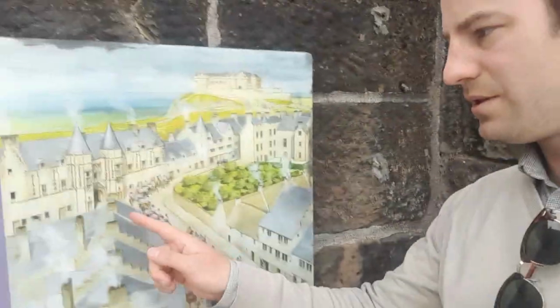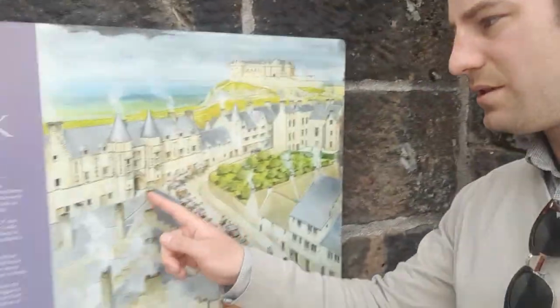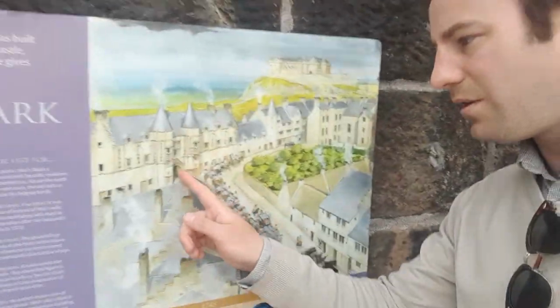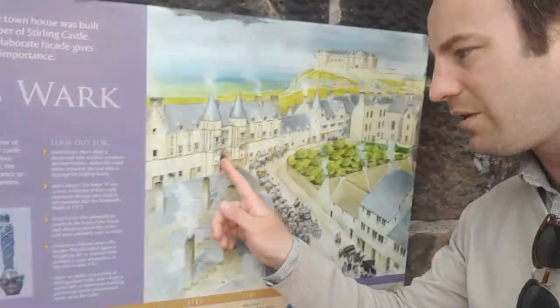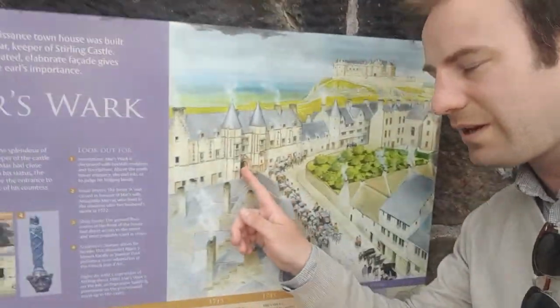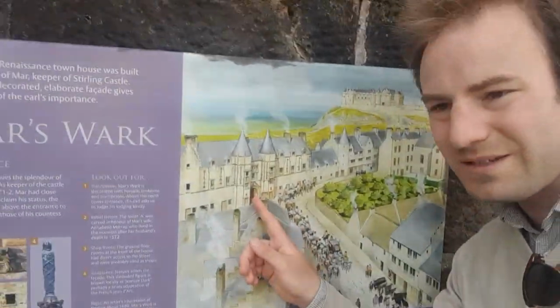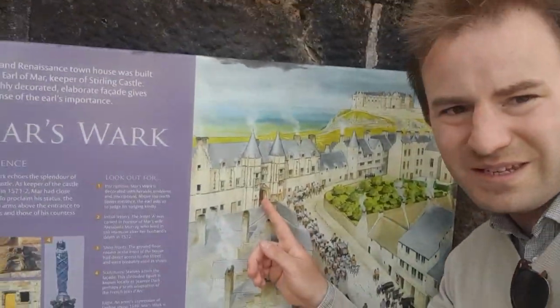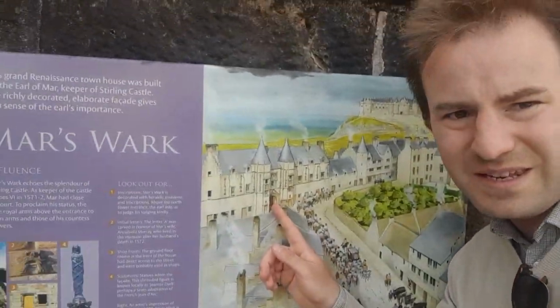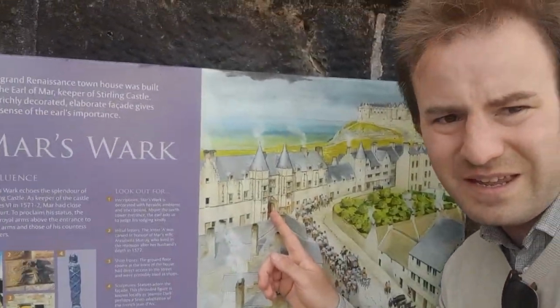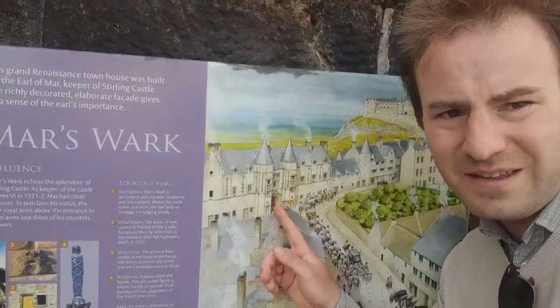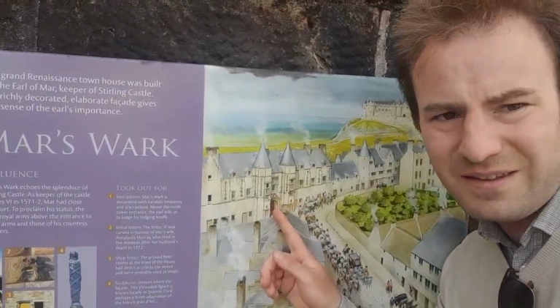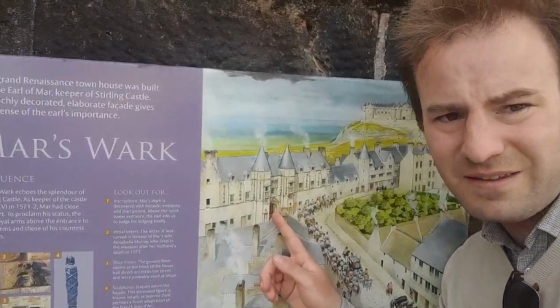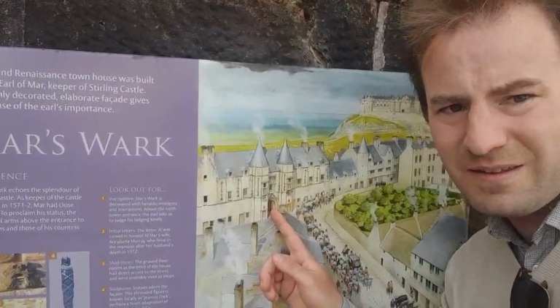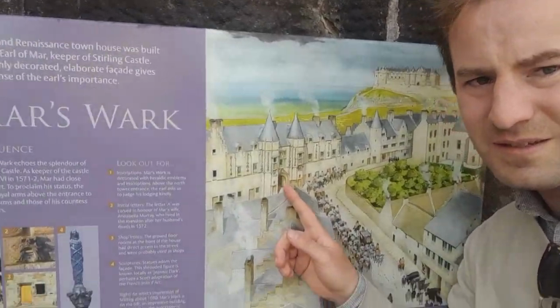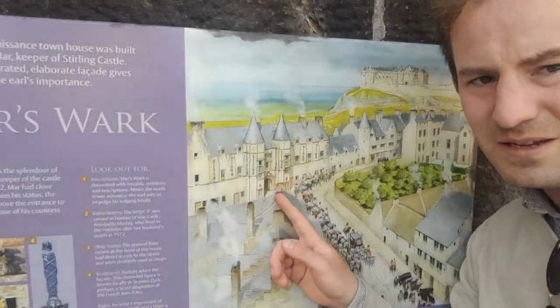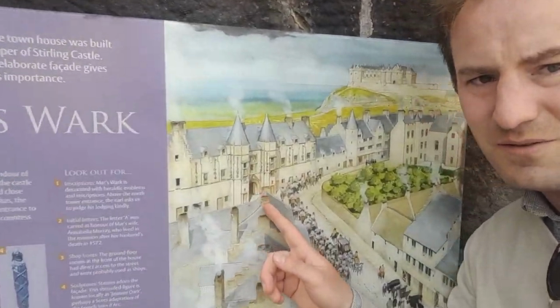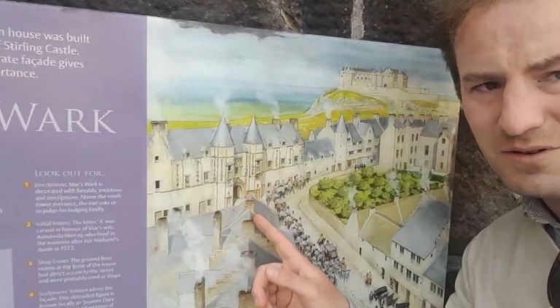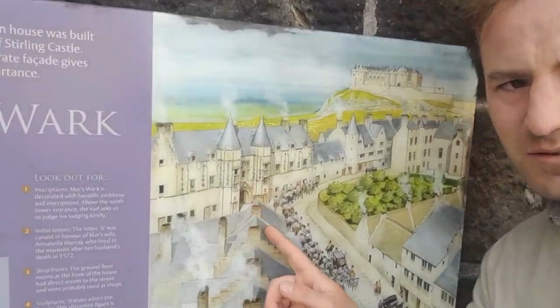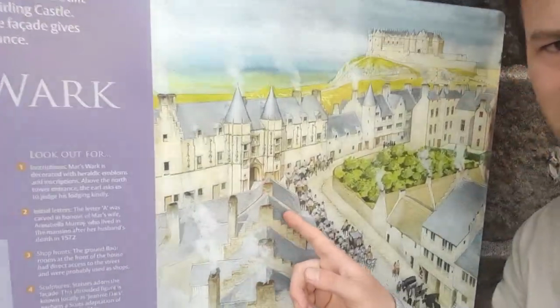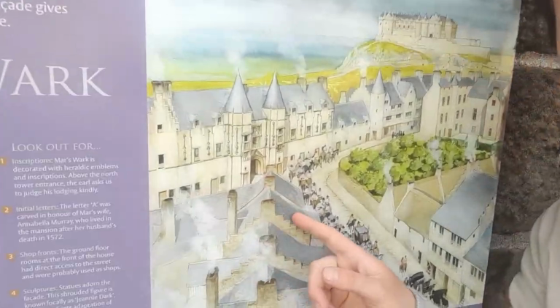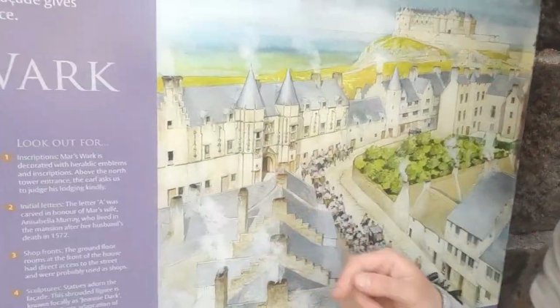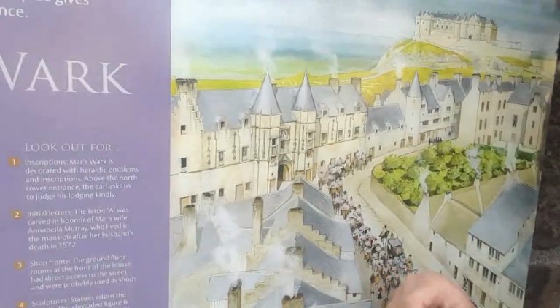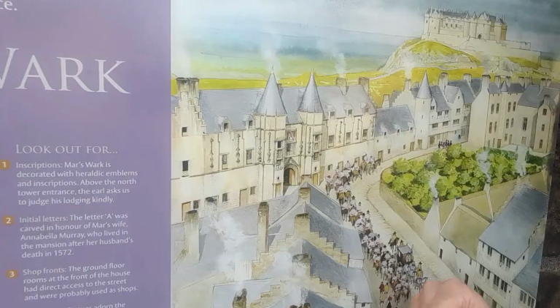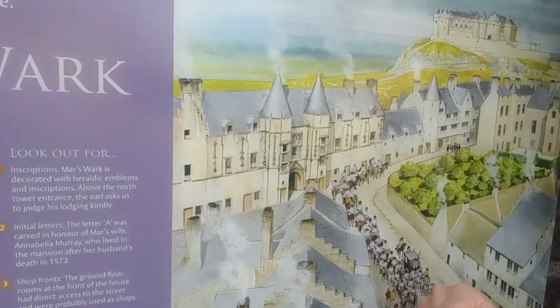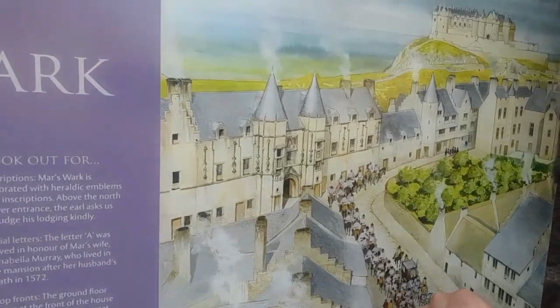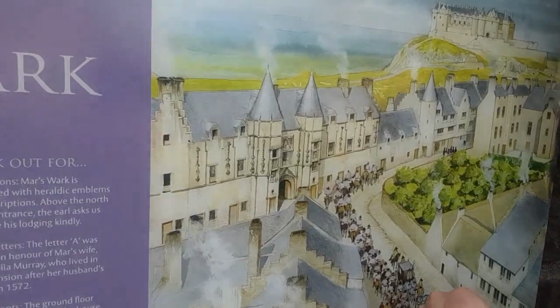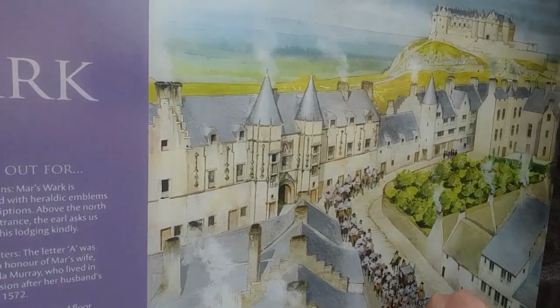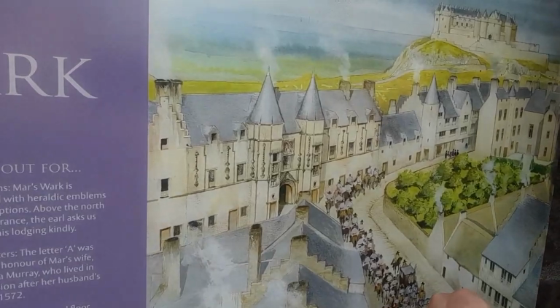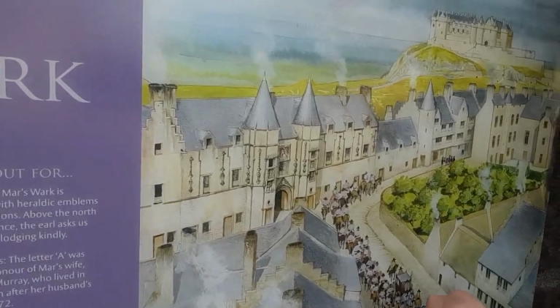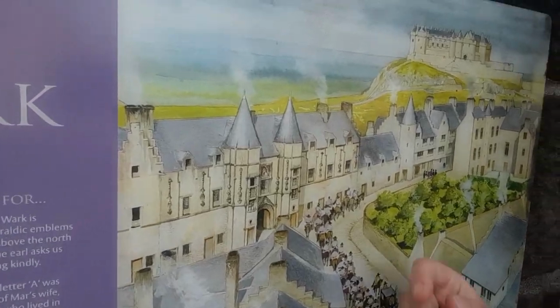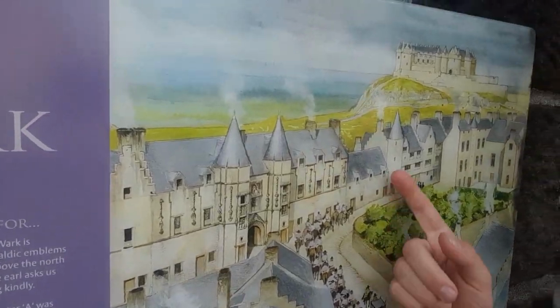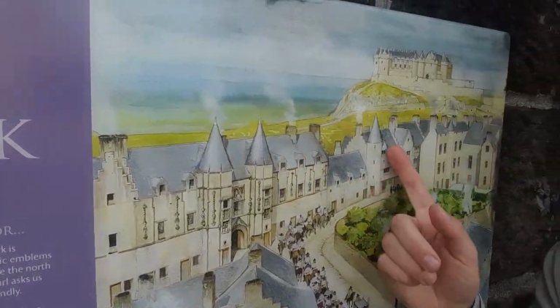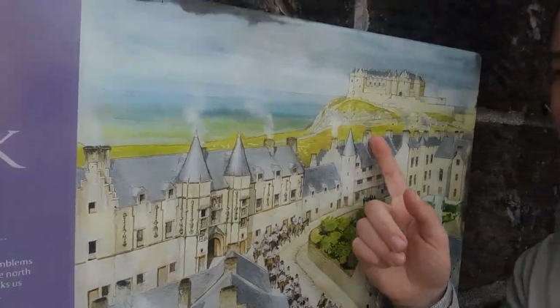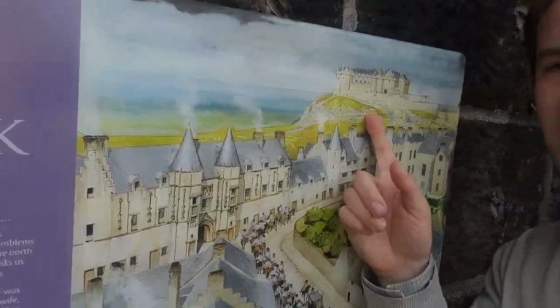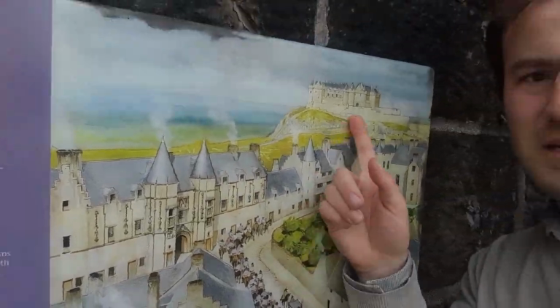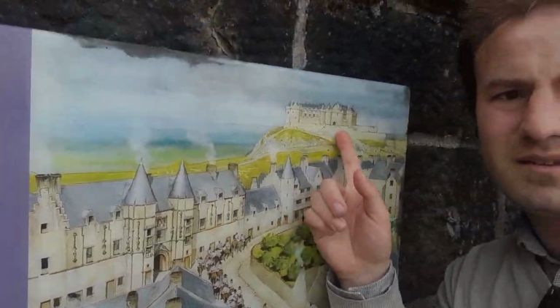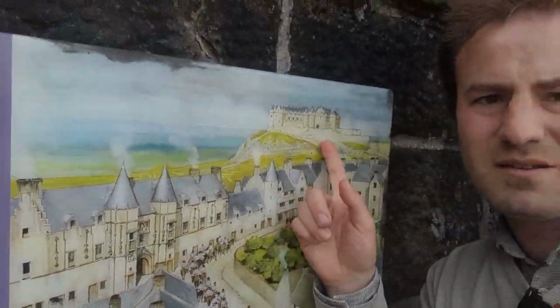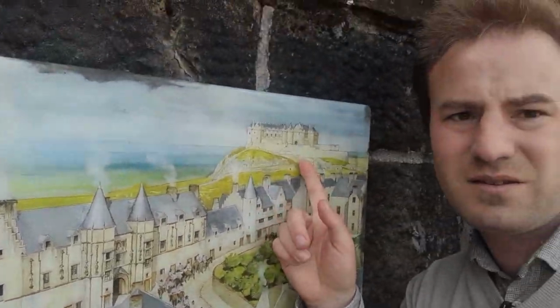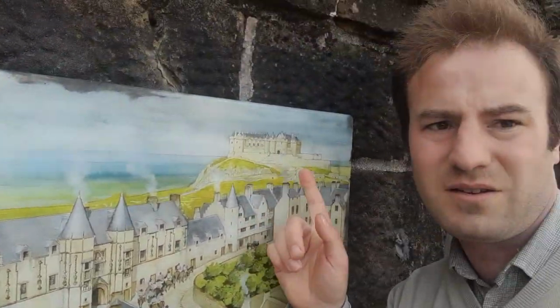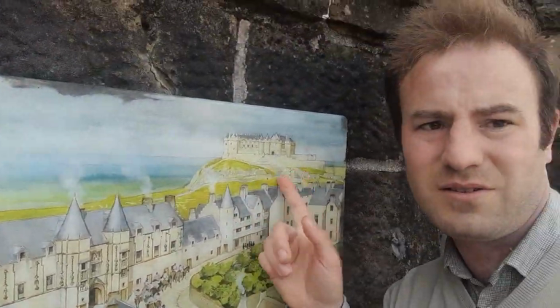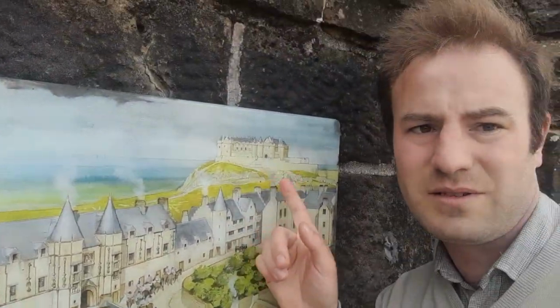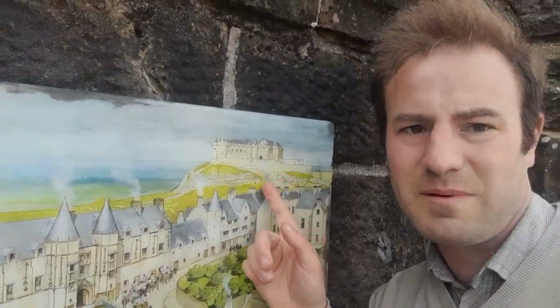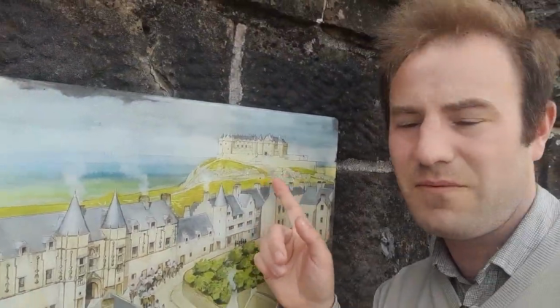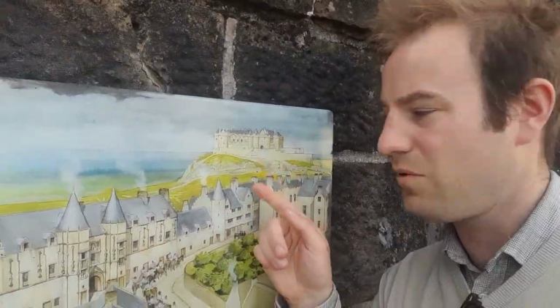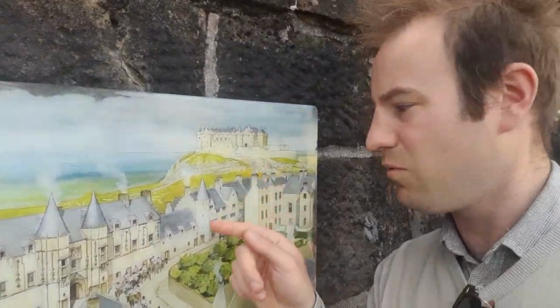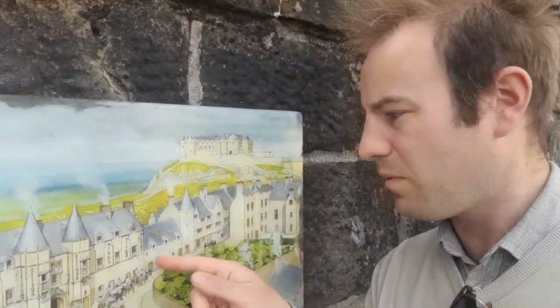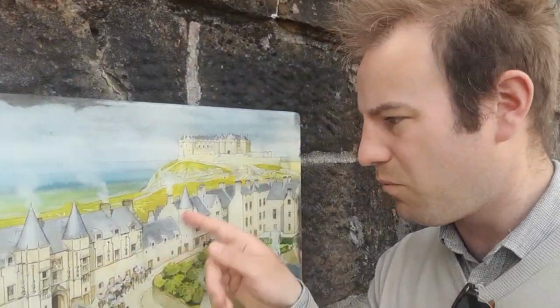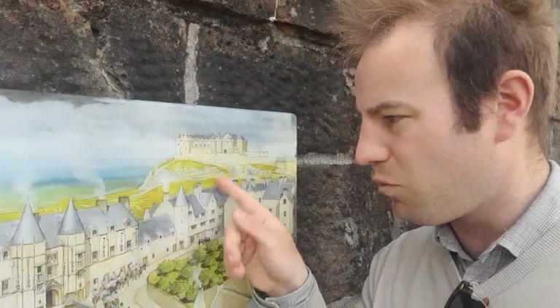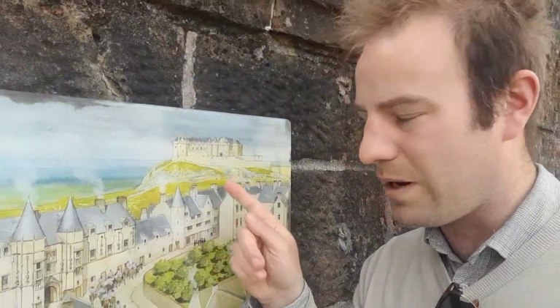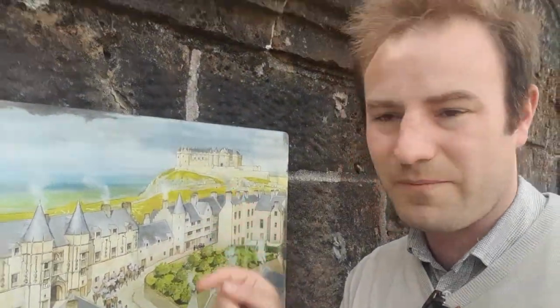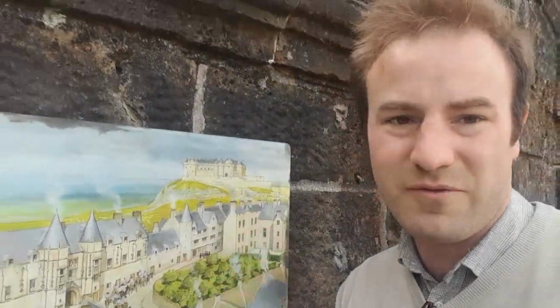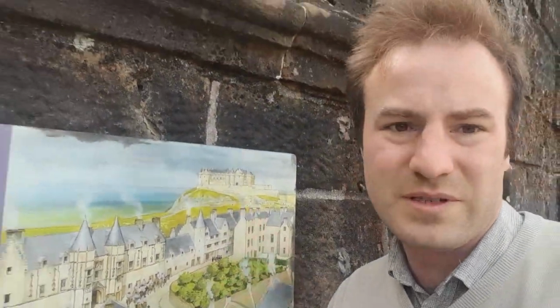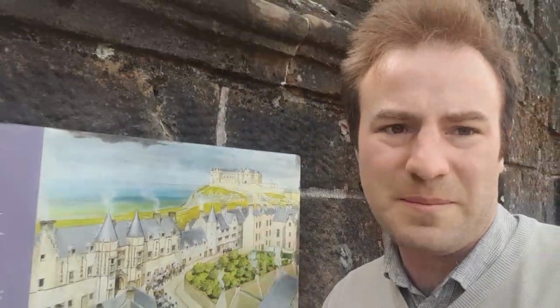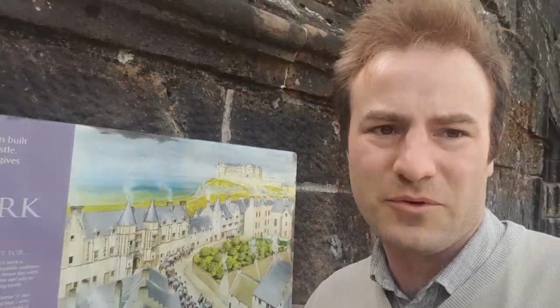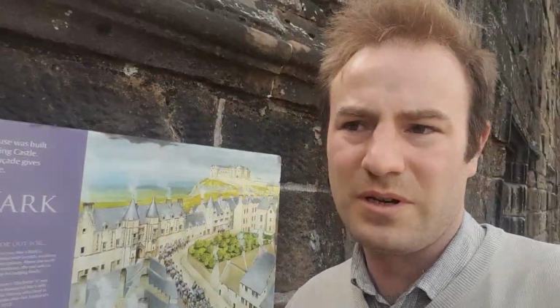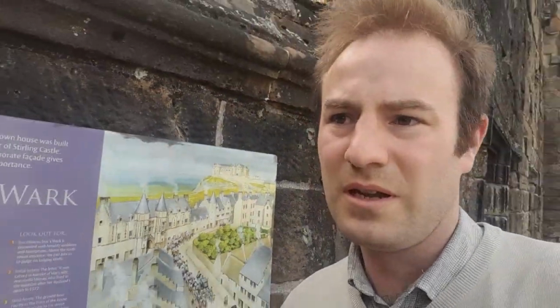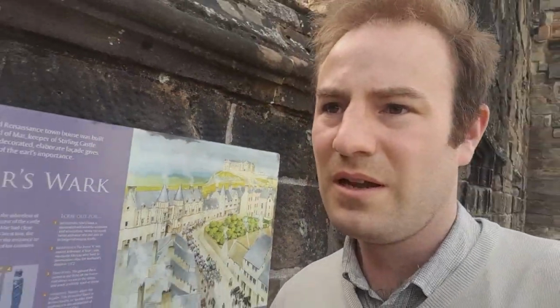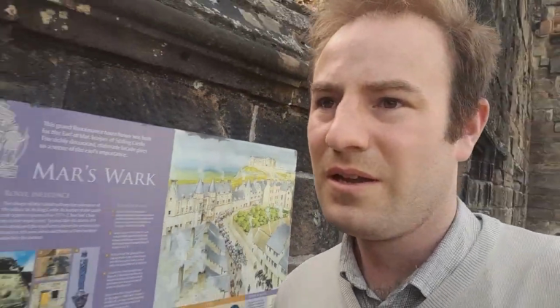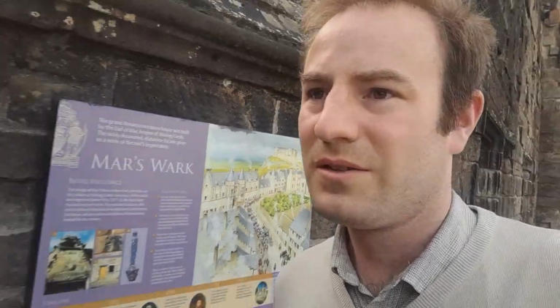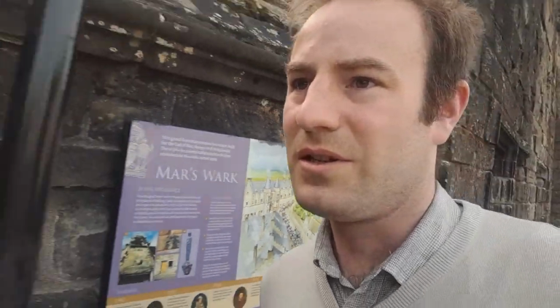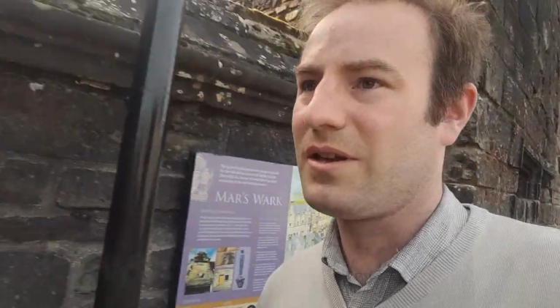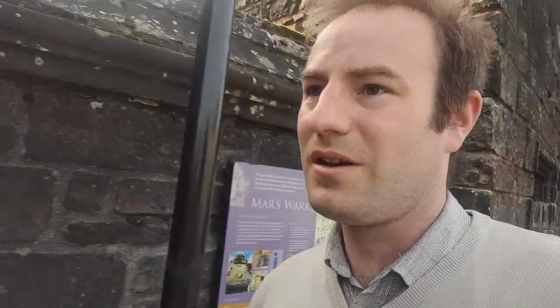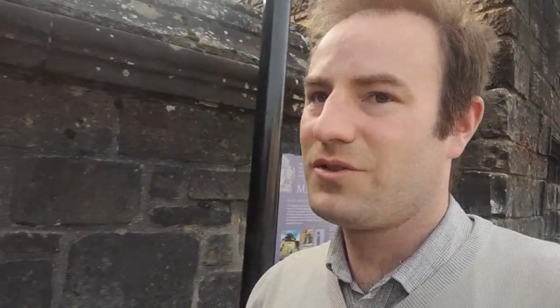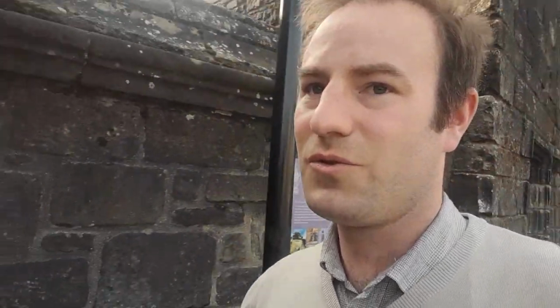And there's the church. Although Stirling's a city, it doesn't actually have a cathedral. But I'll just show you what this building would look like — the Mars Walk. That's it there, that's how it looked. You can see the castle above. We'll walk up through the cemetery to the castle.